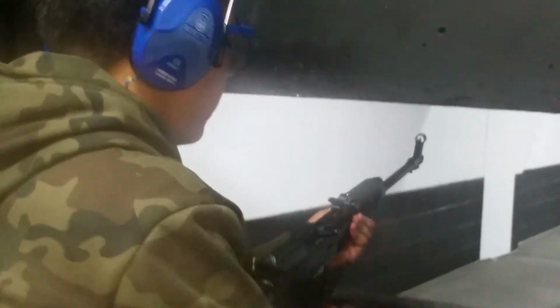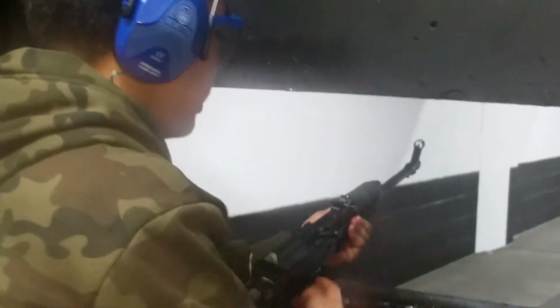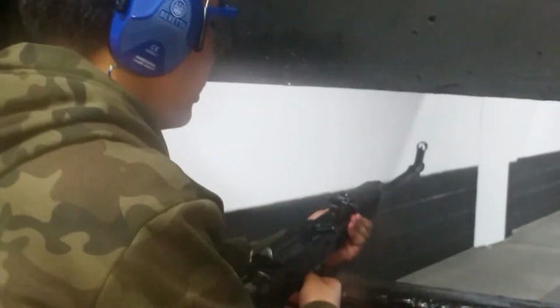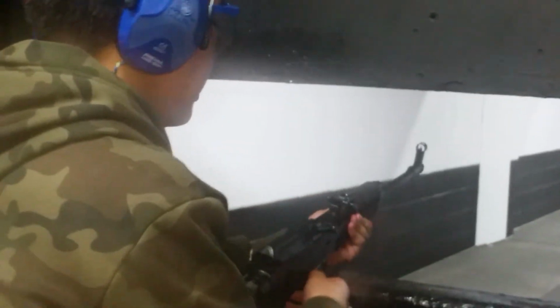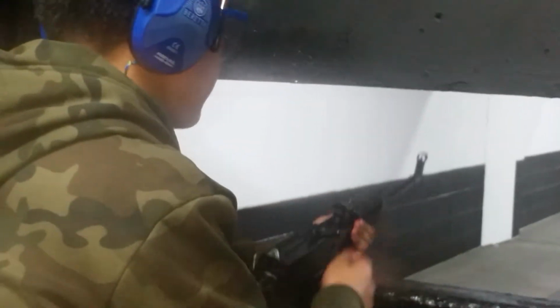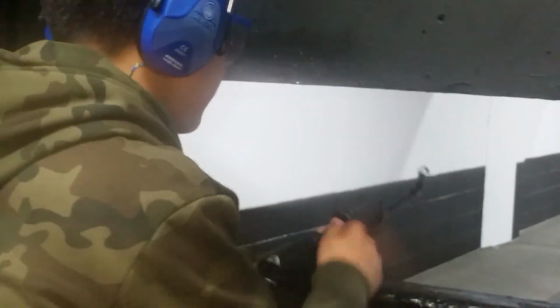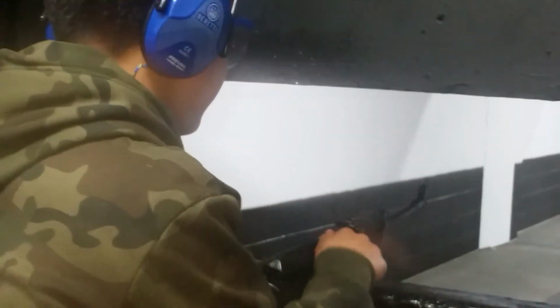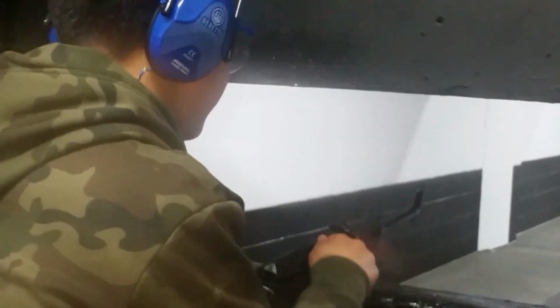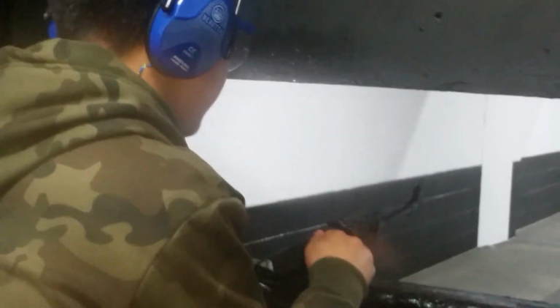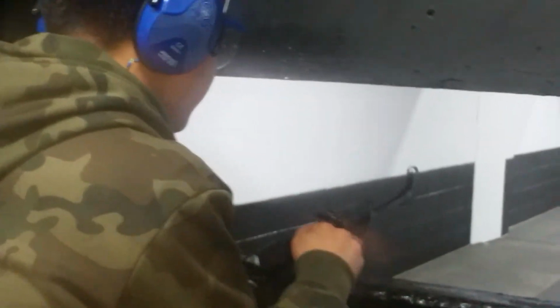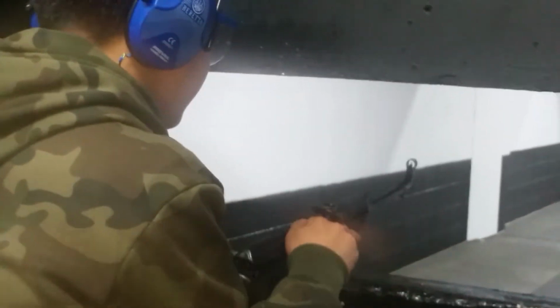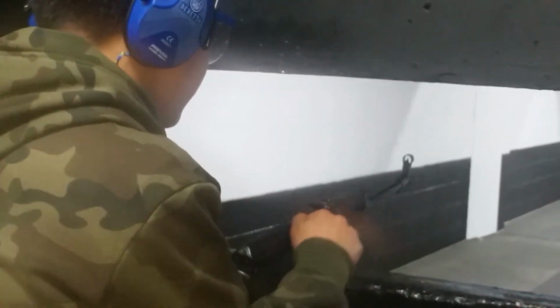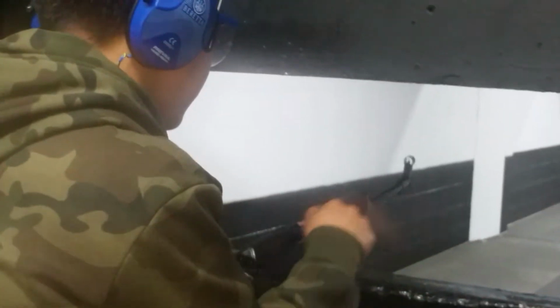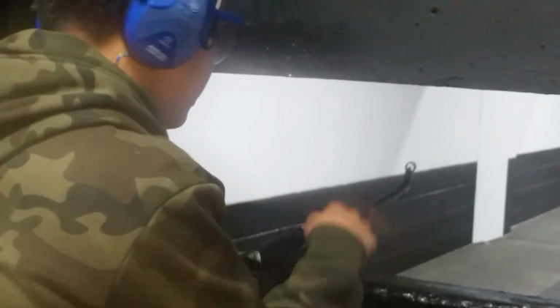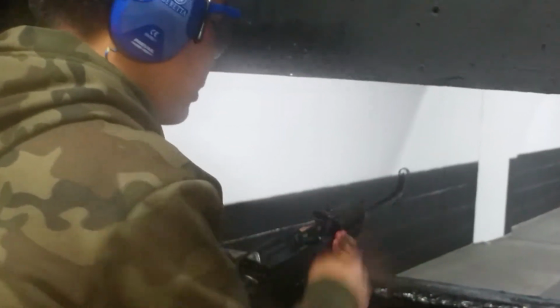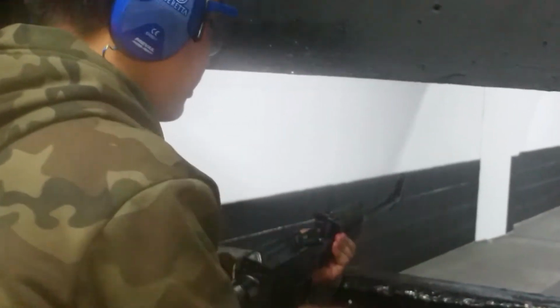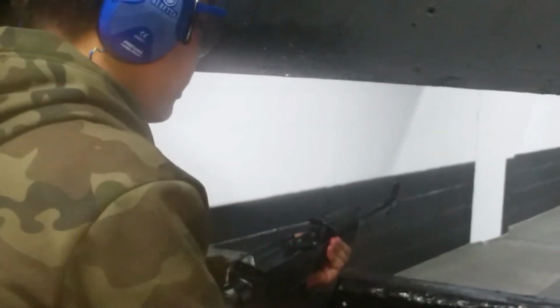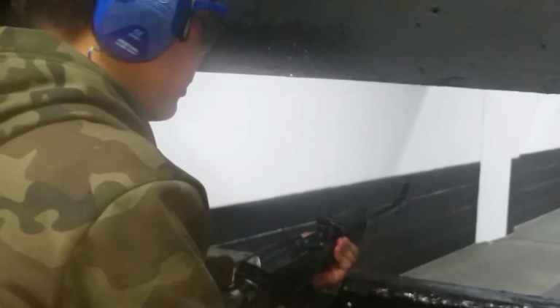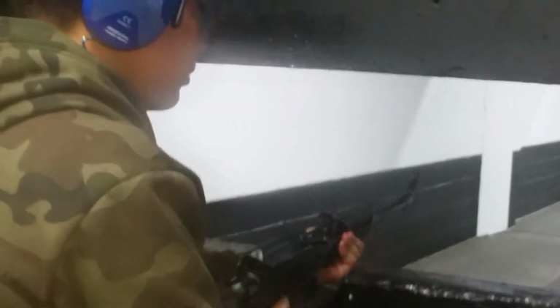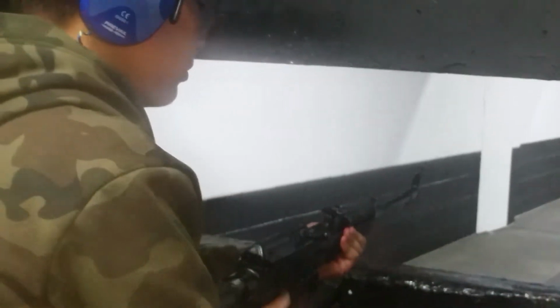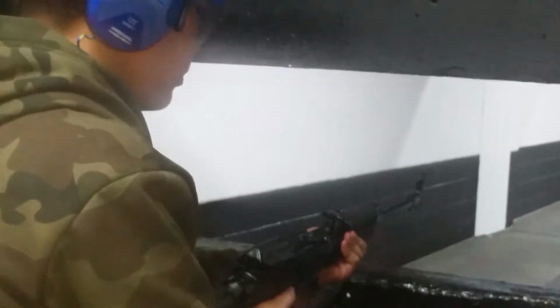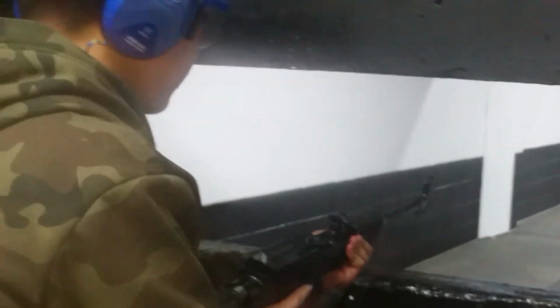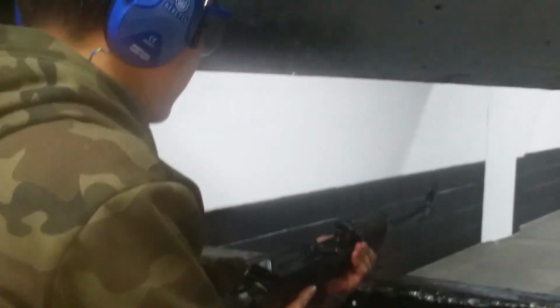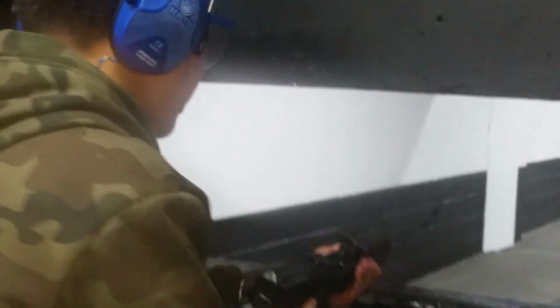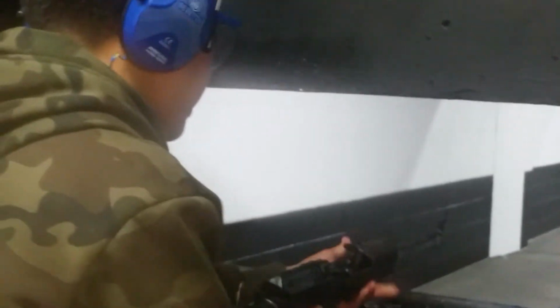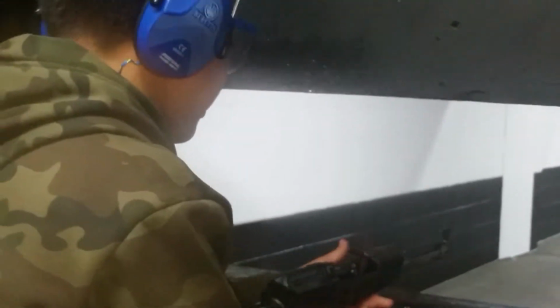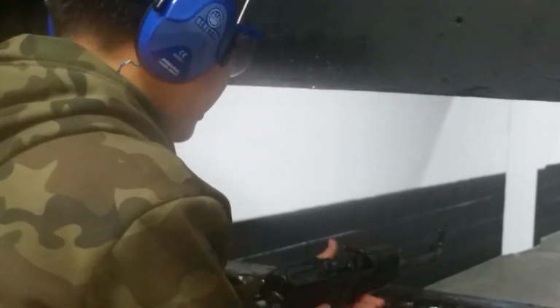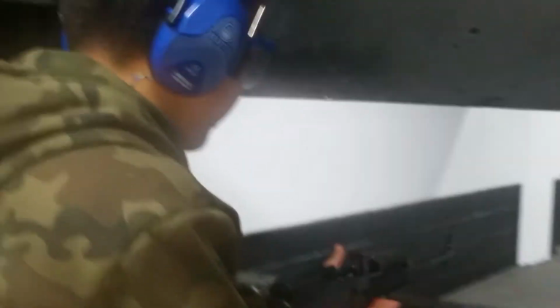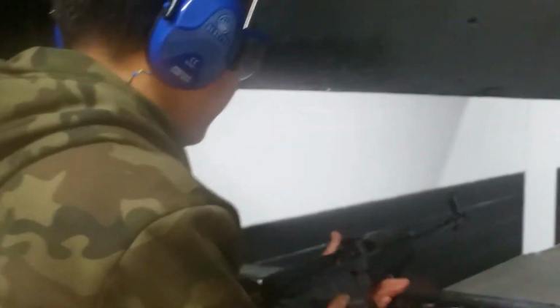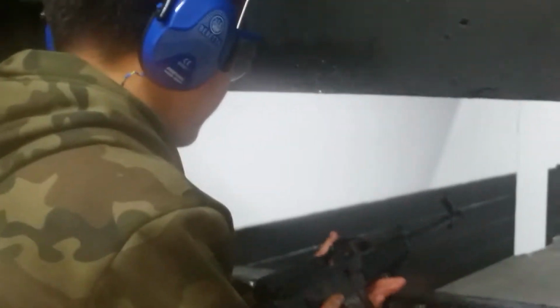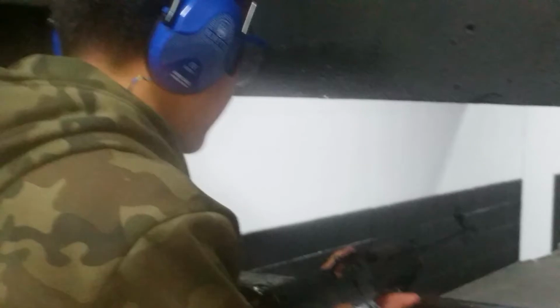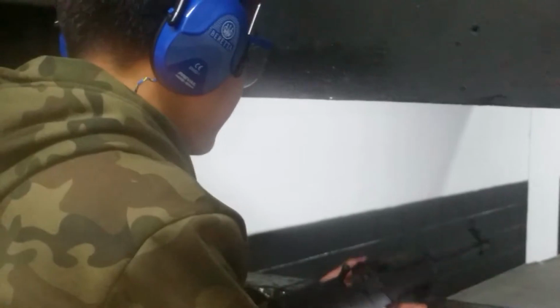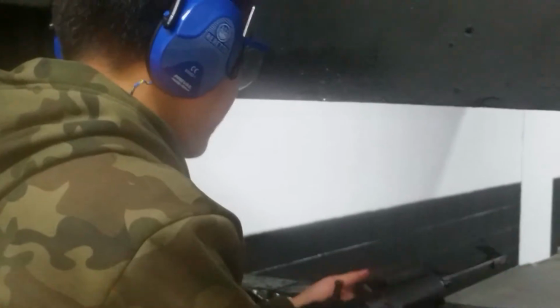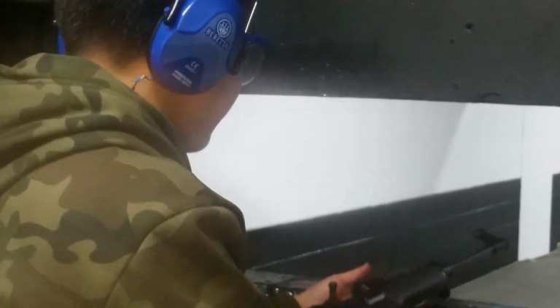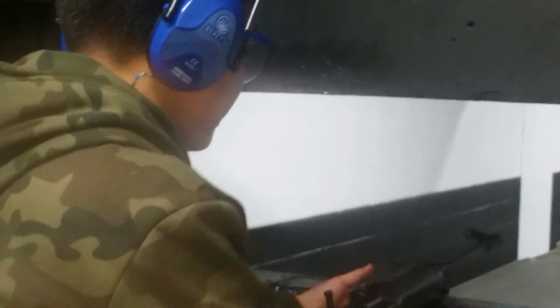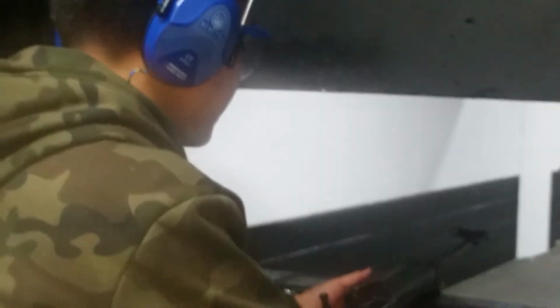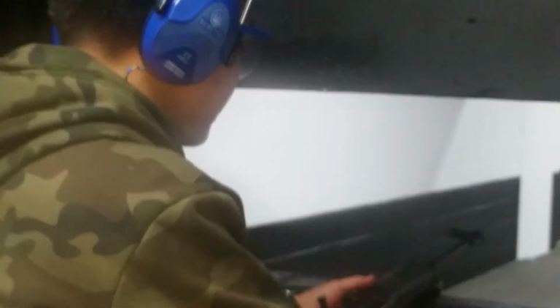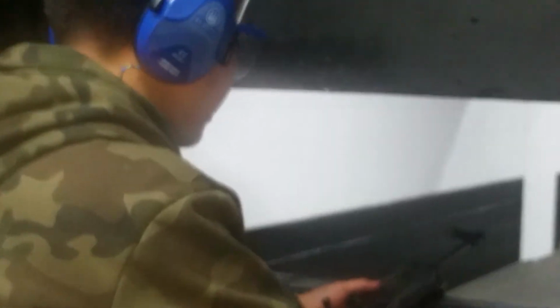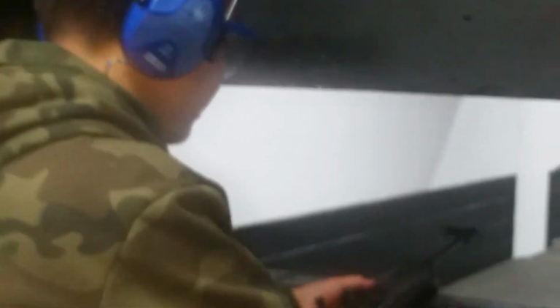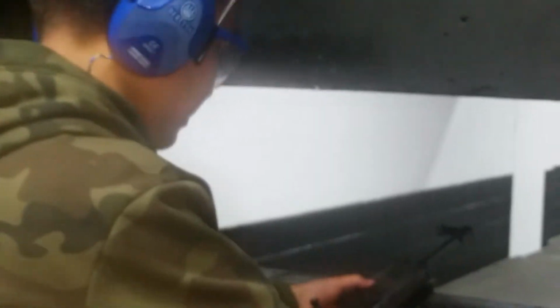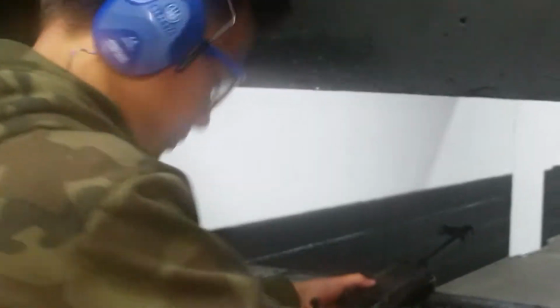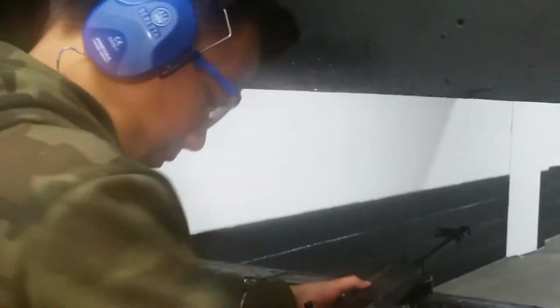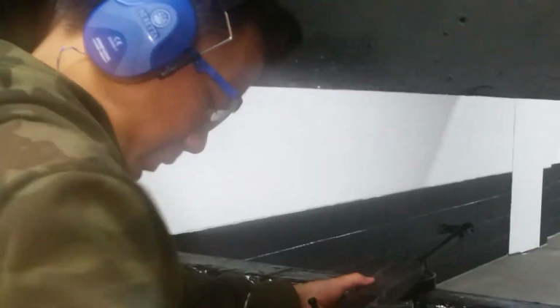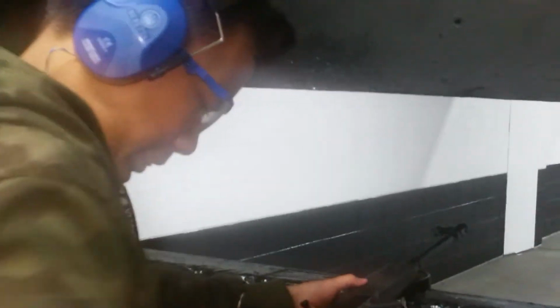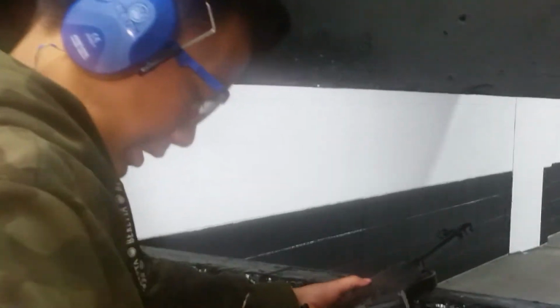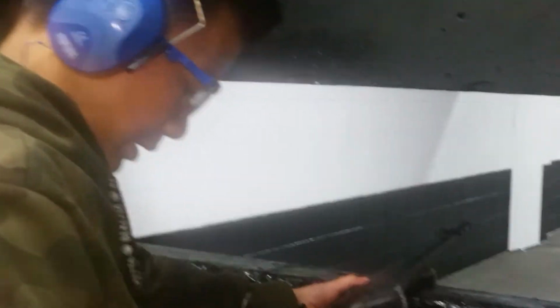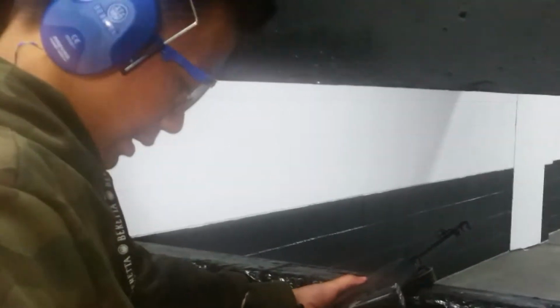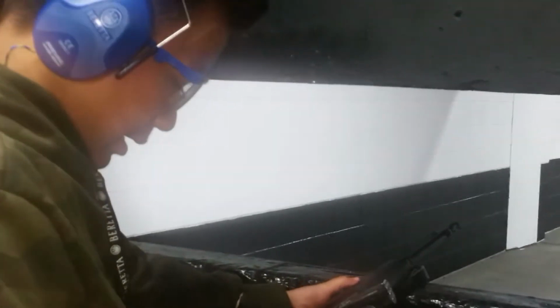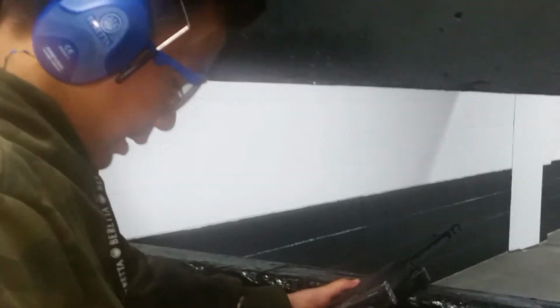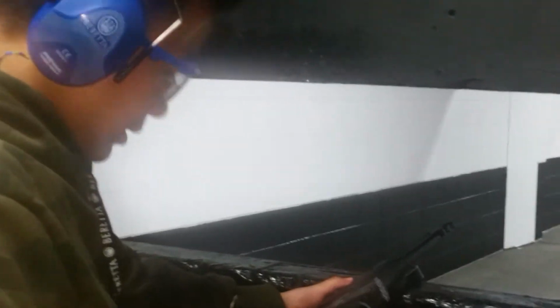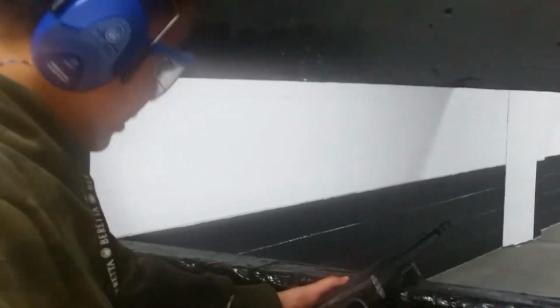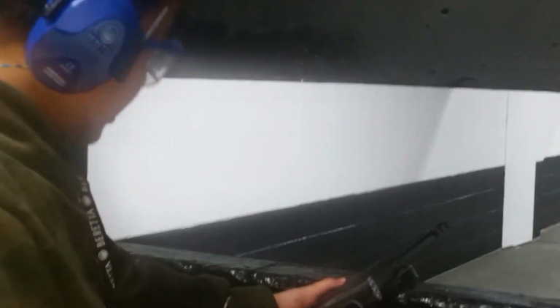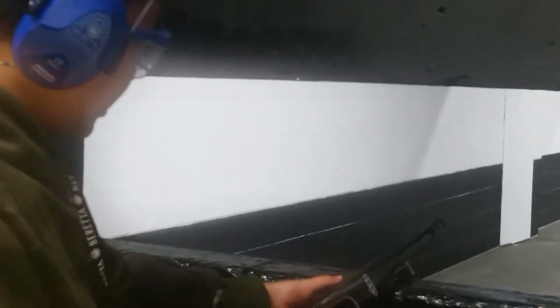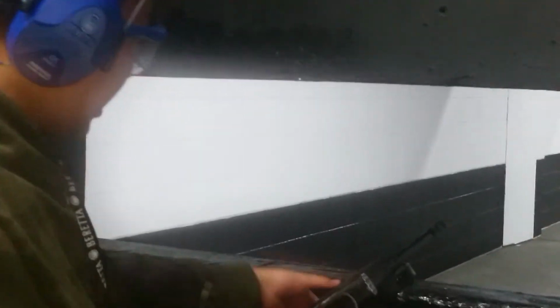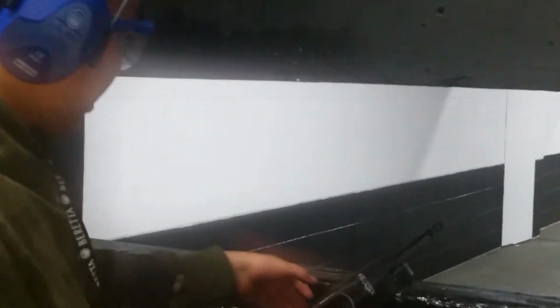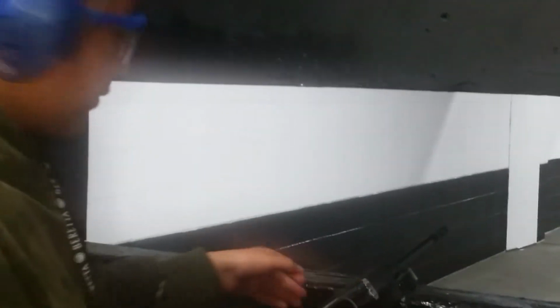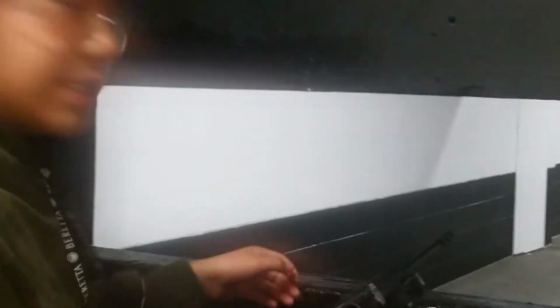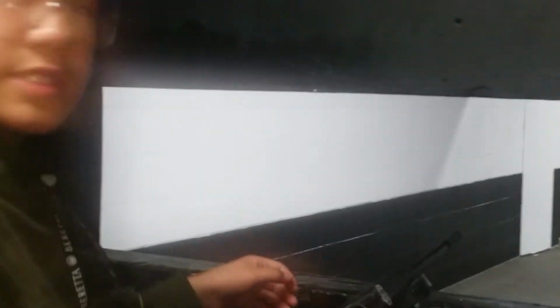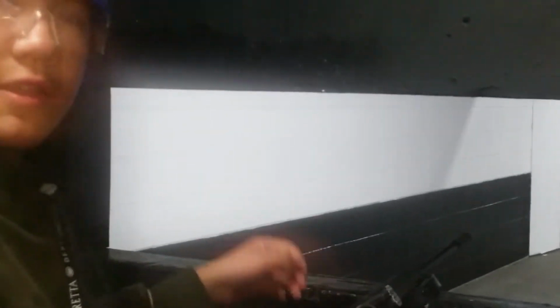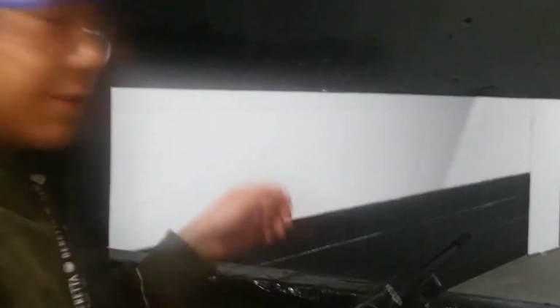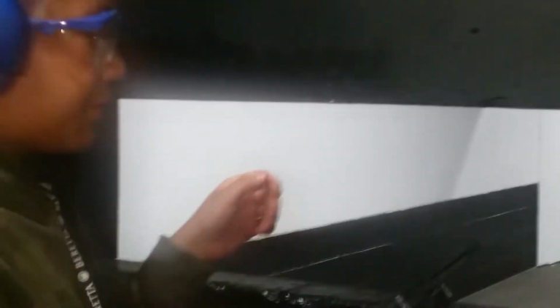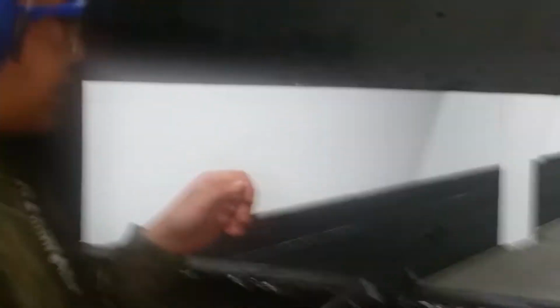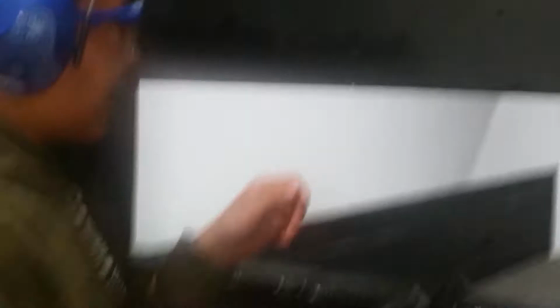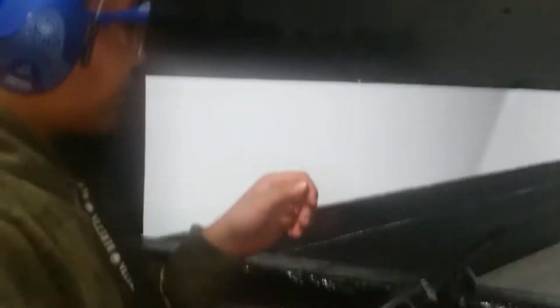Yeah, it doesn't want to feed. Okay, well, it doesn't want to feed. So that's the VZ-58.